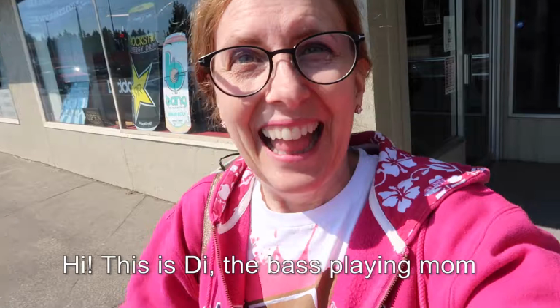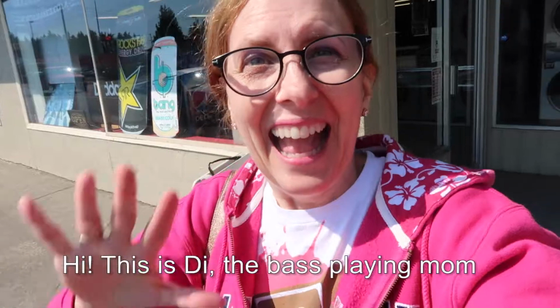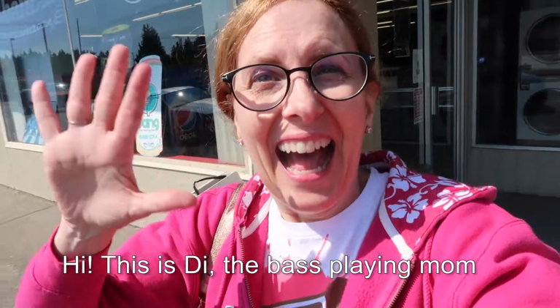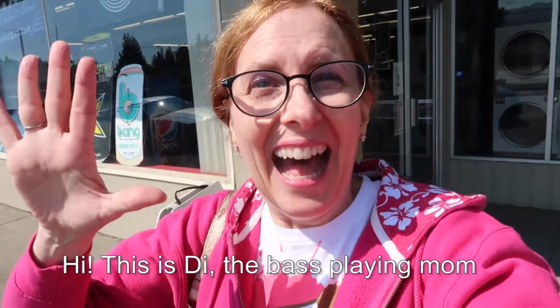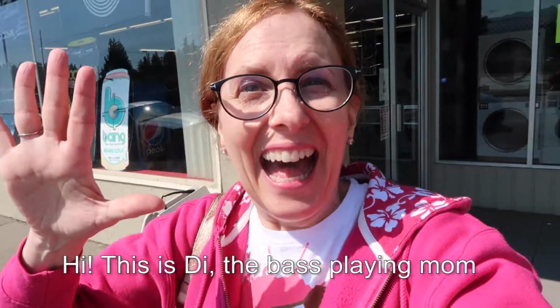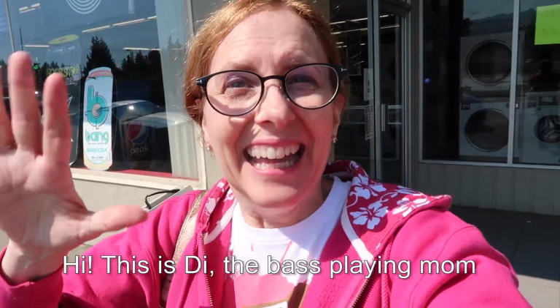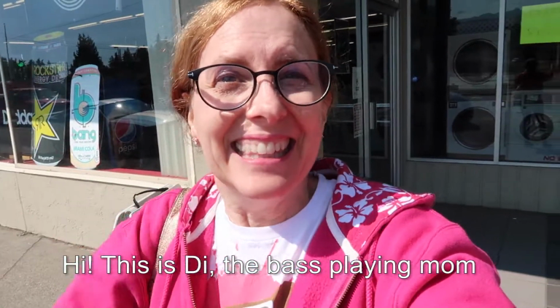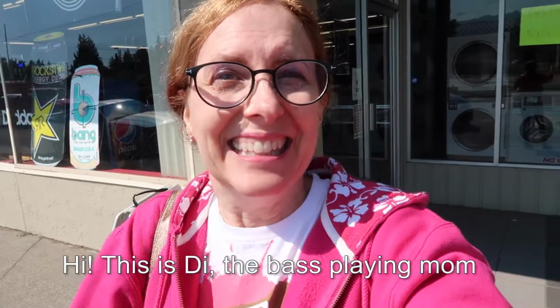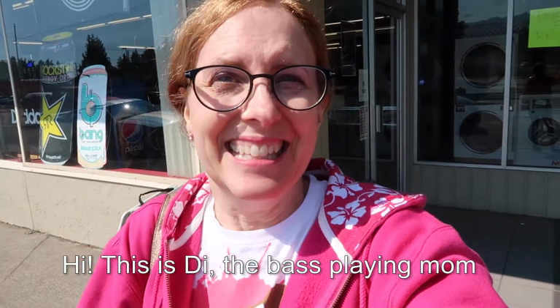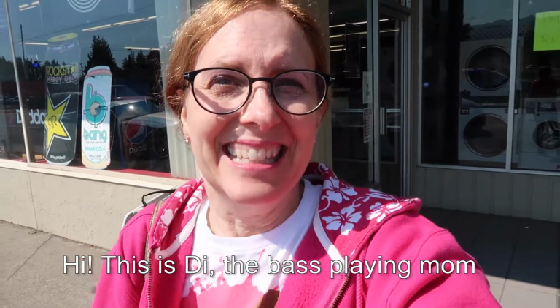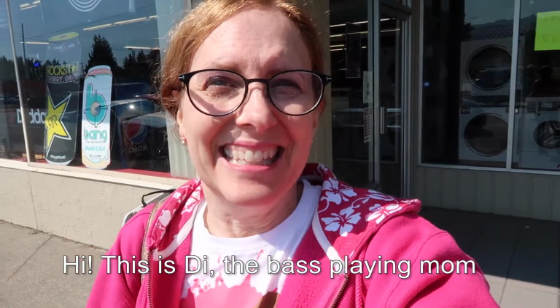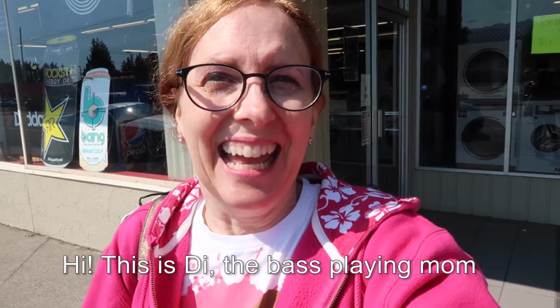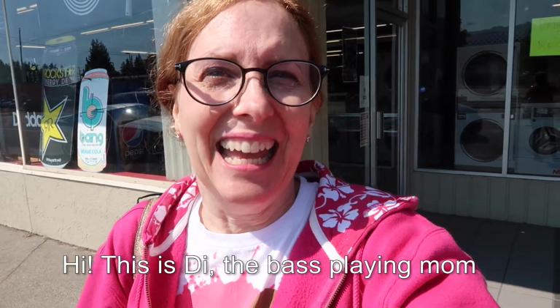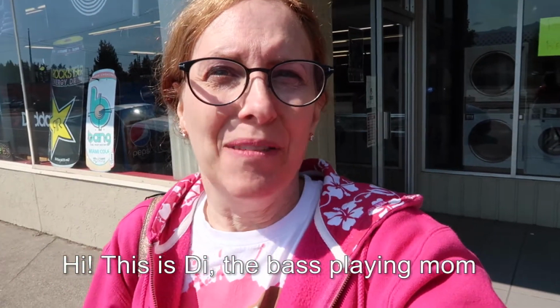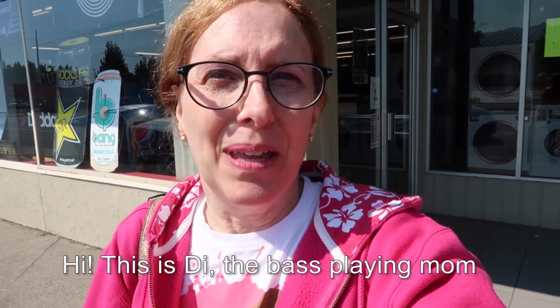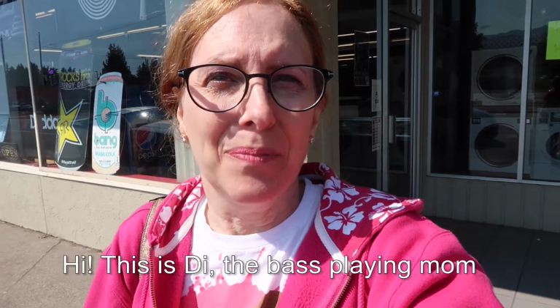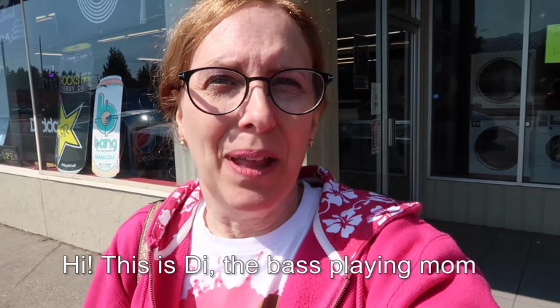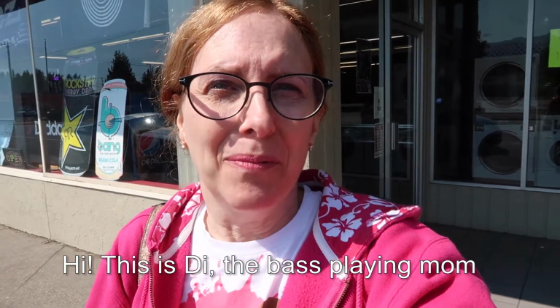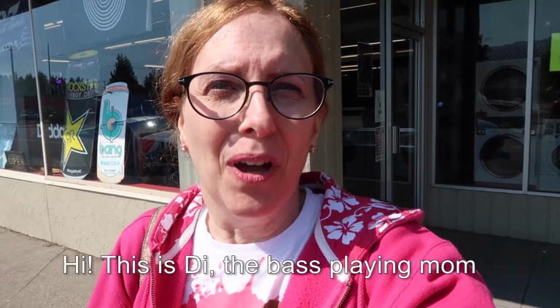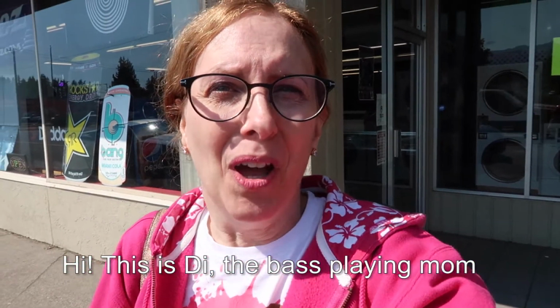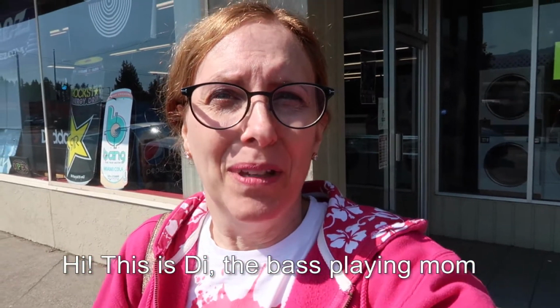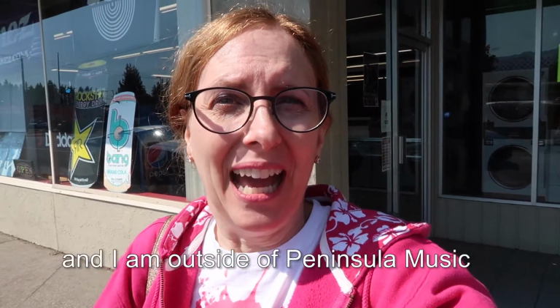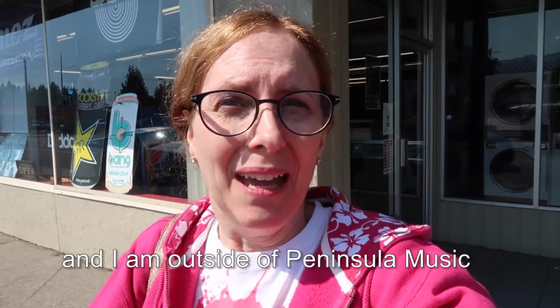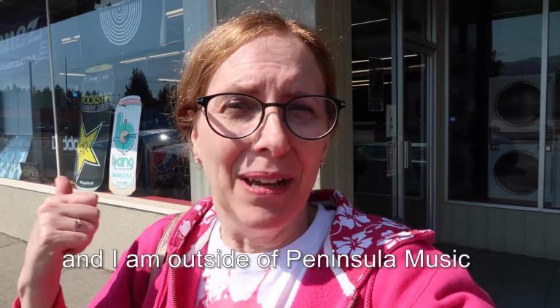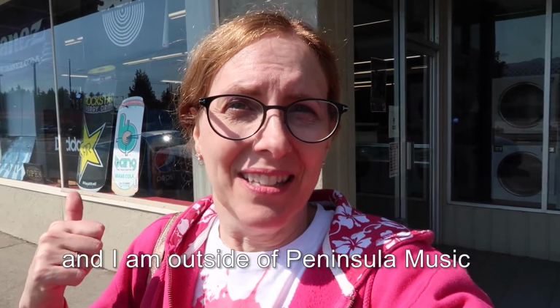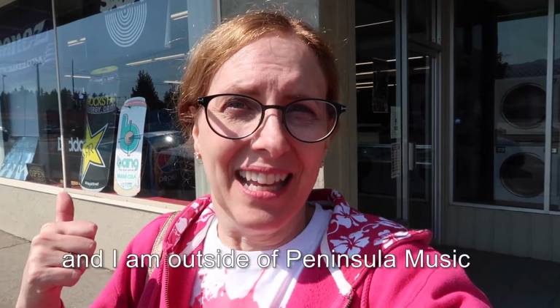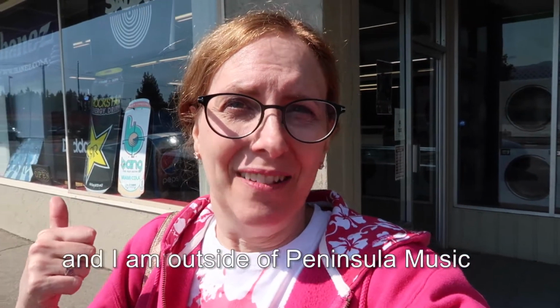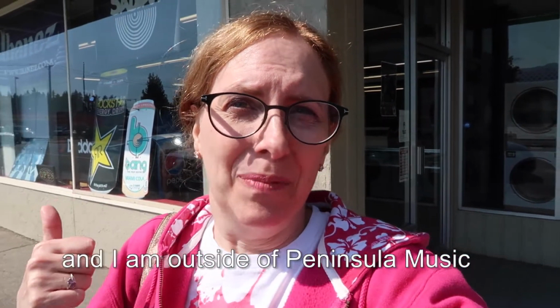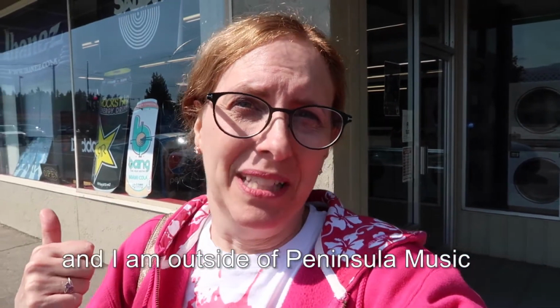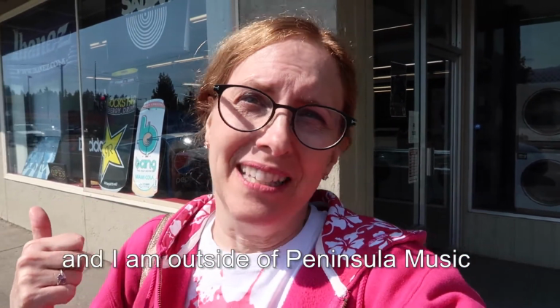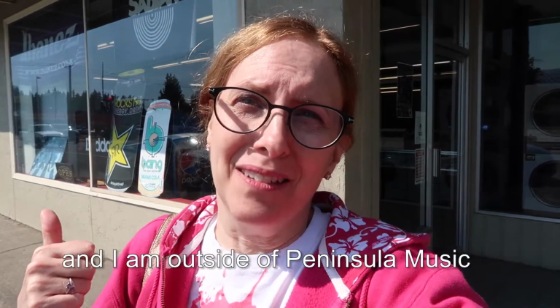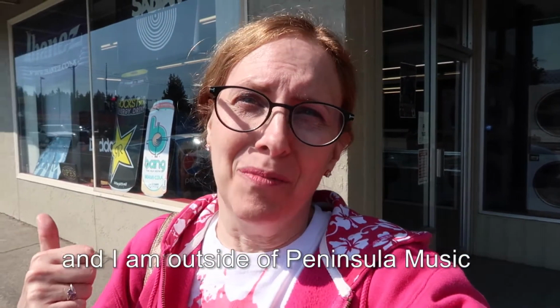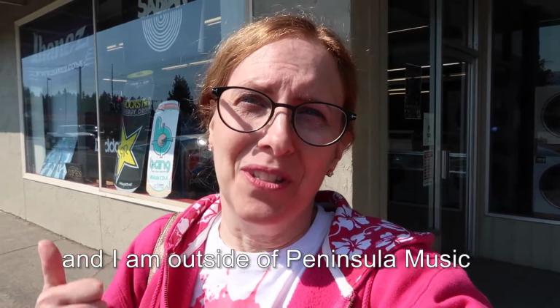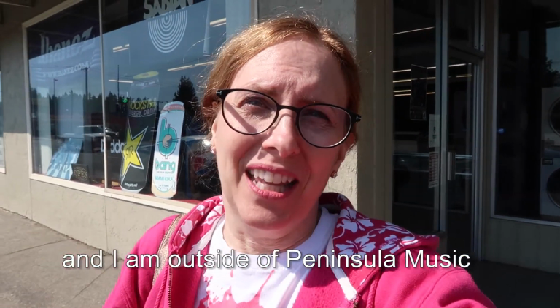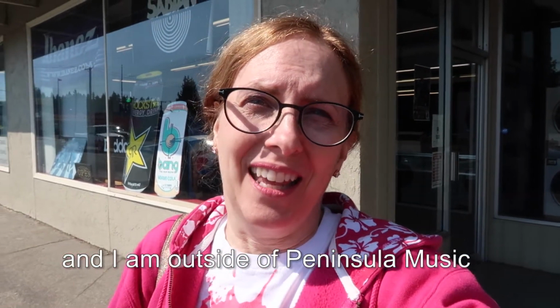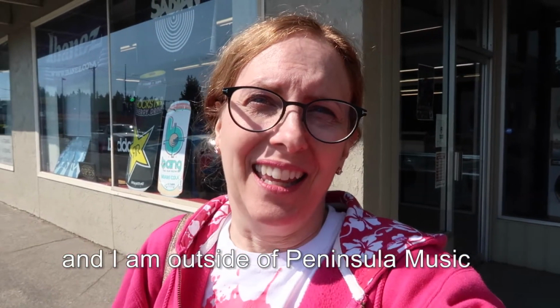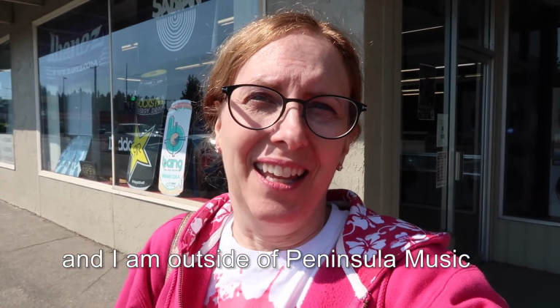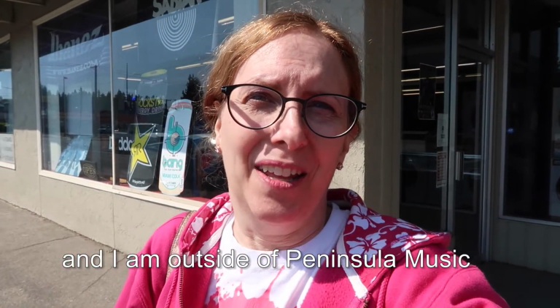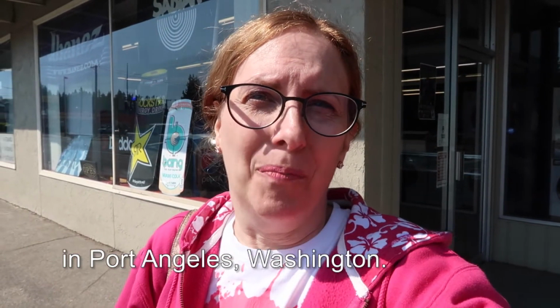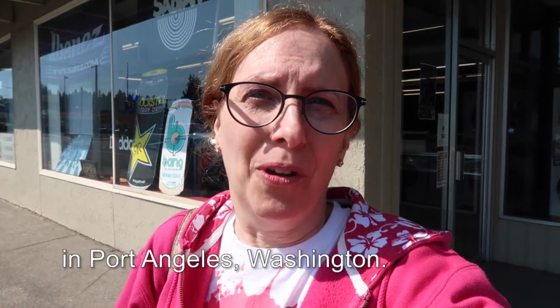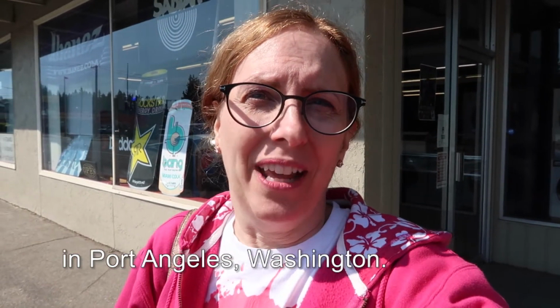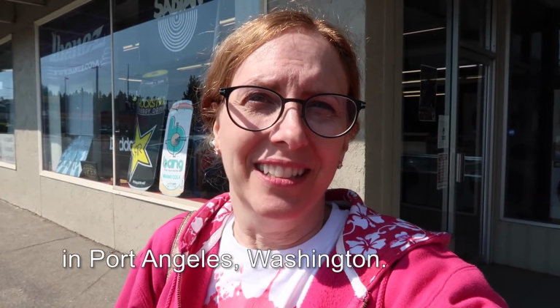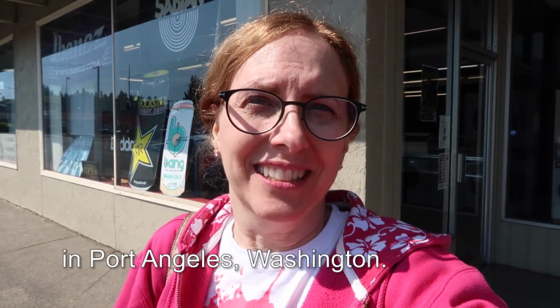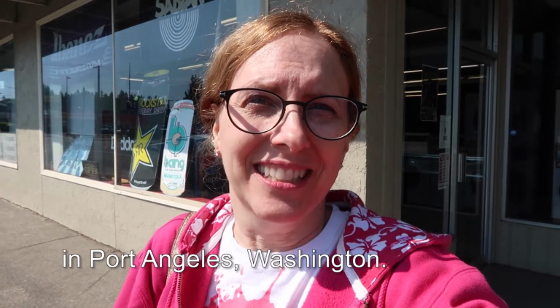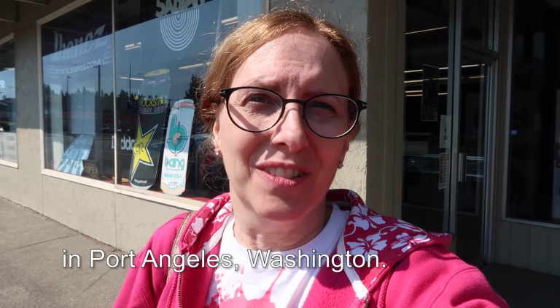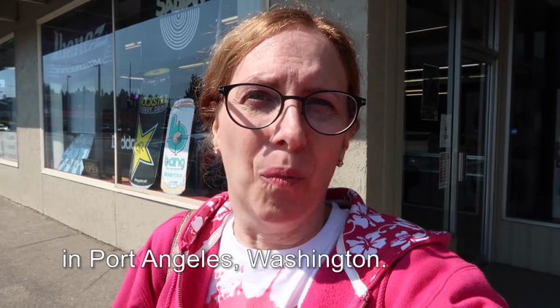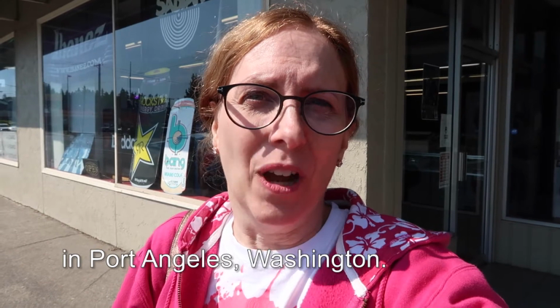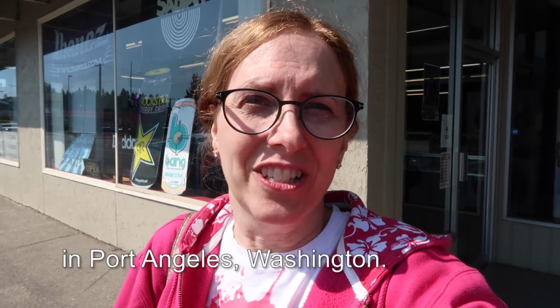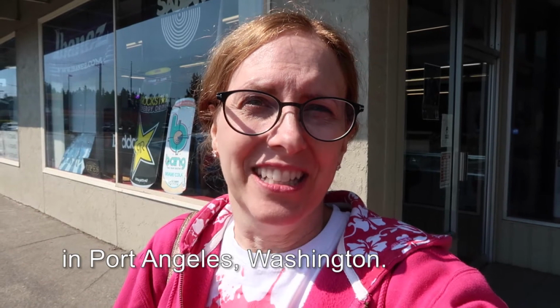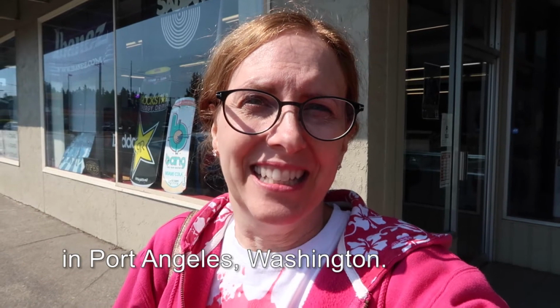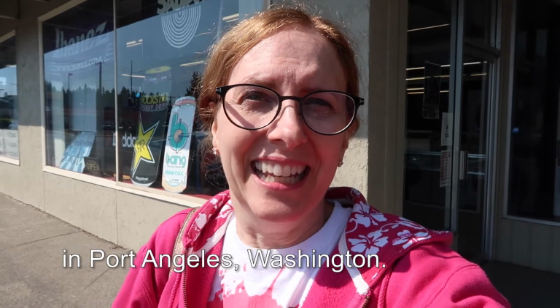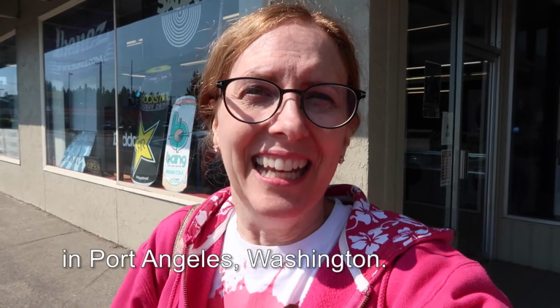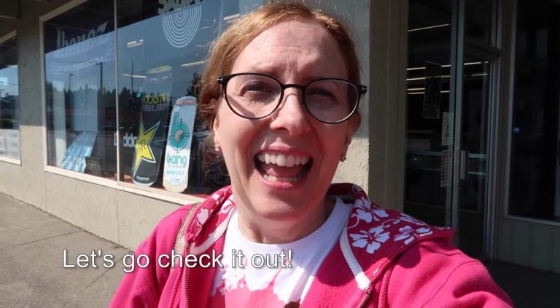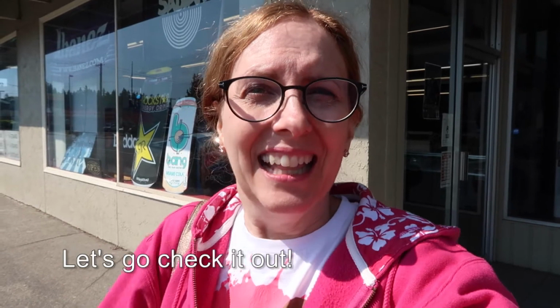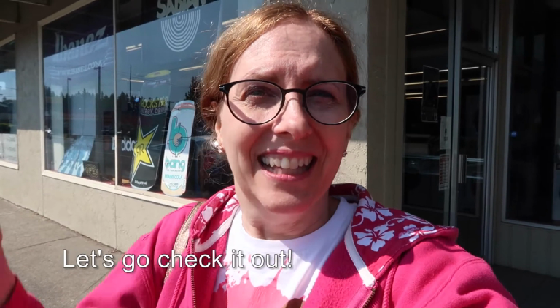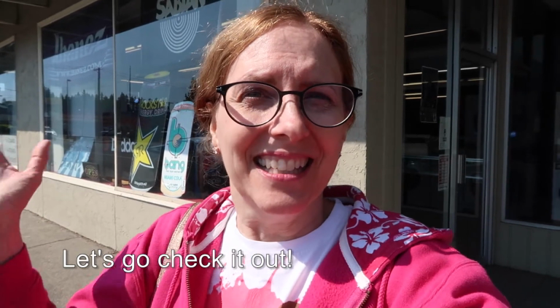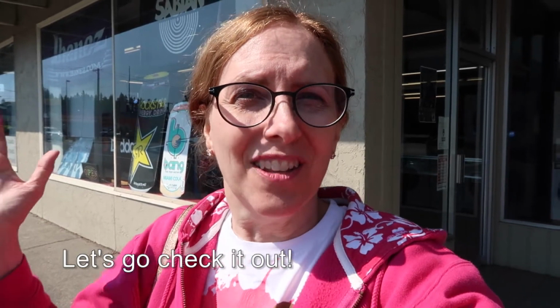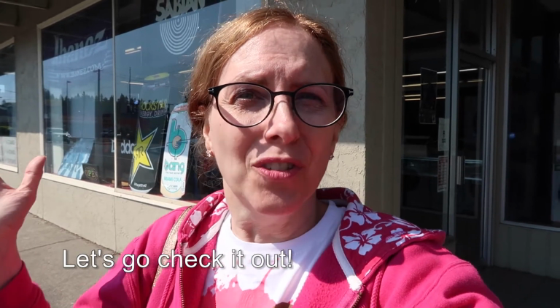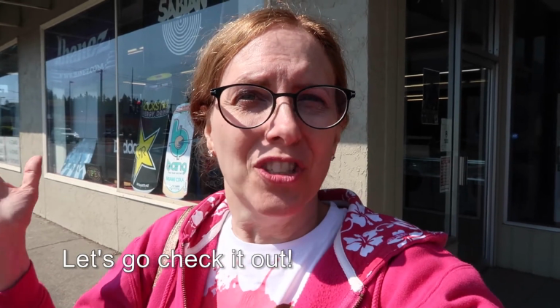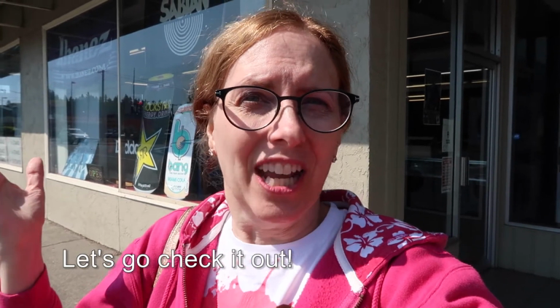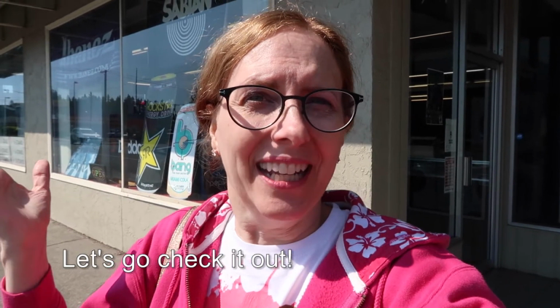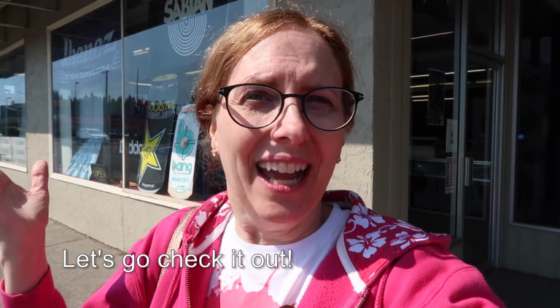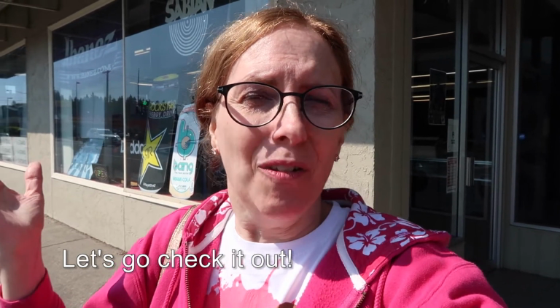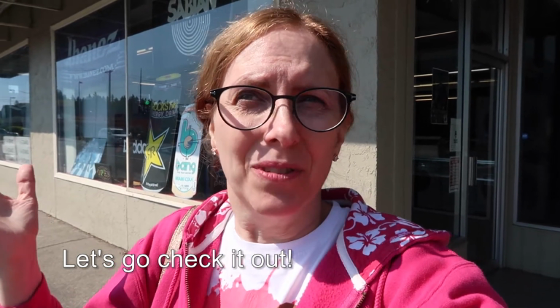Hi, this is Di, the bass playing mom and I'm outside of Peninsula Music in Port Angeles, Washington. Let's go check it out.